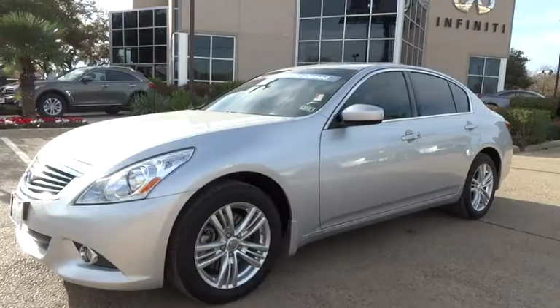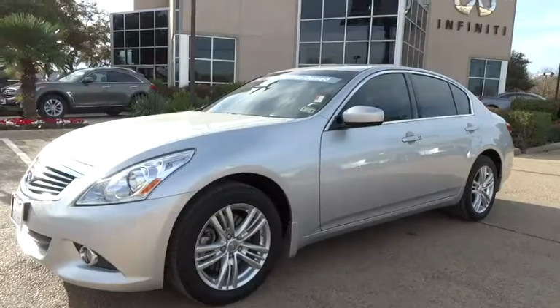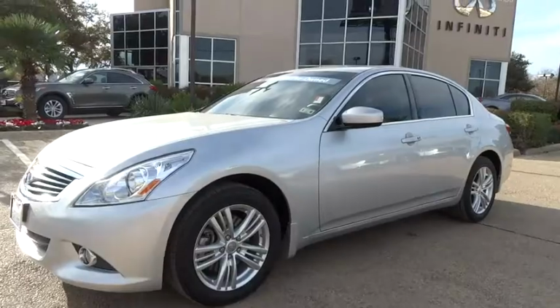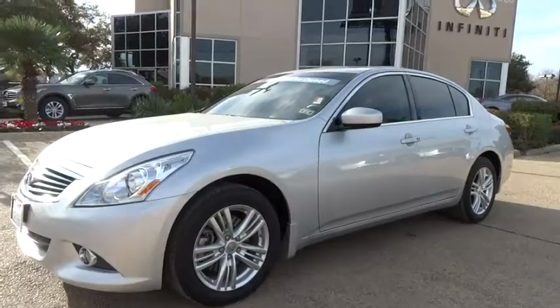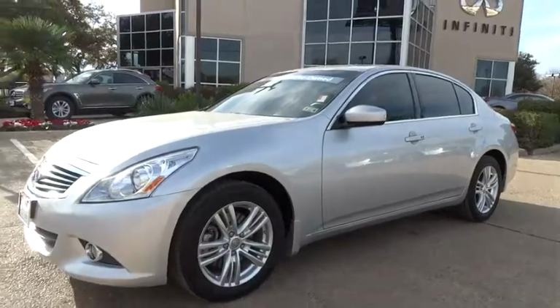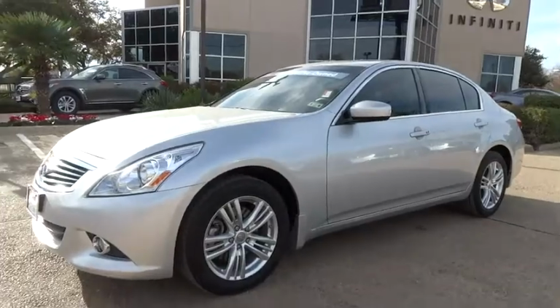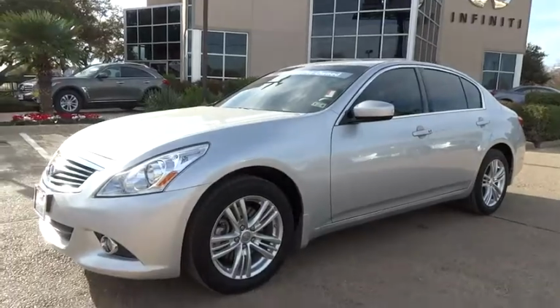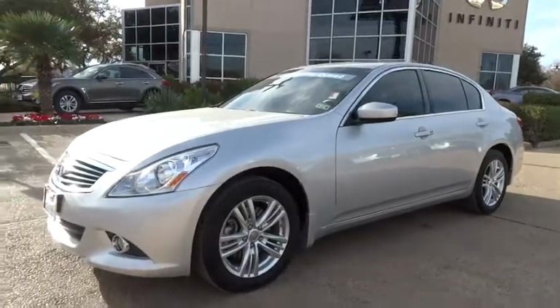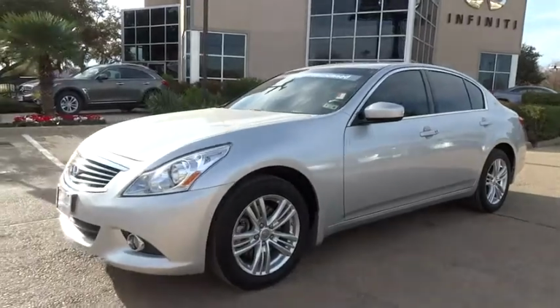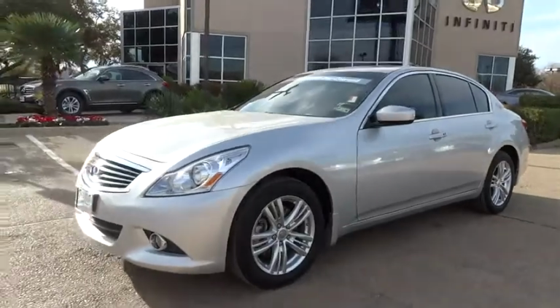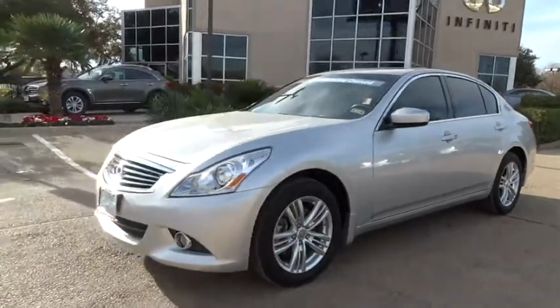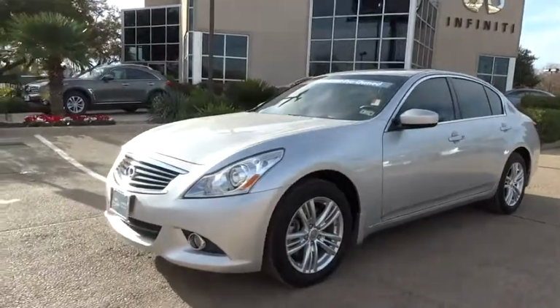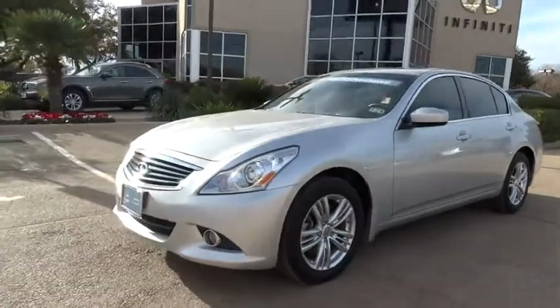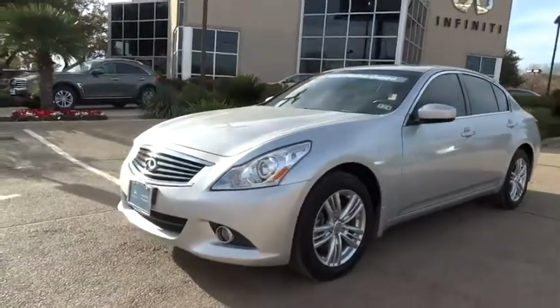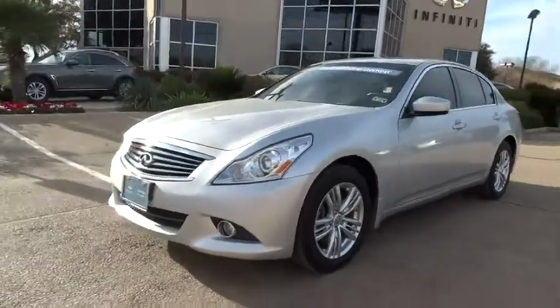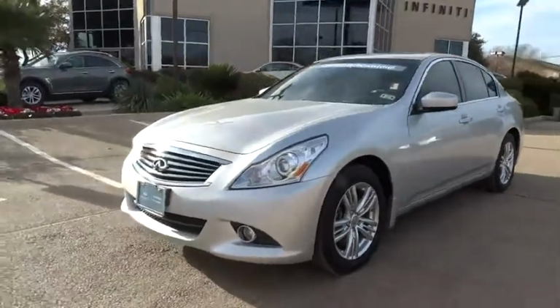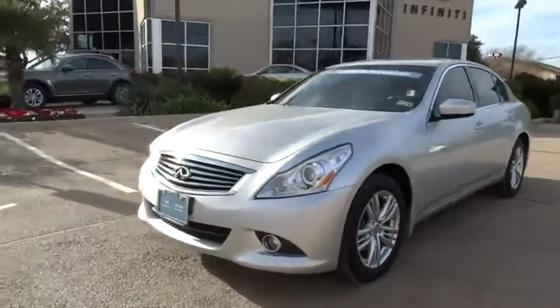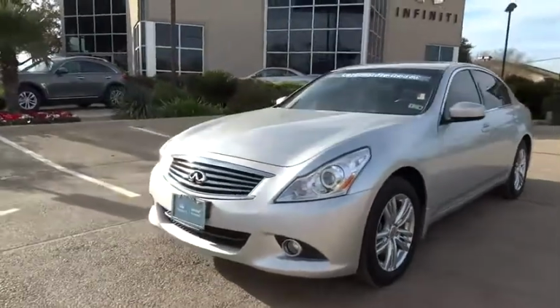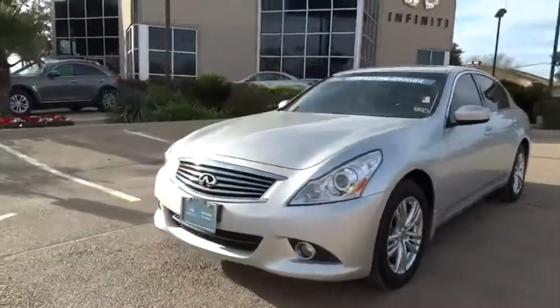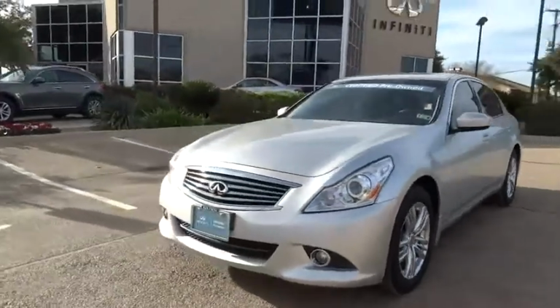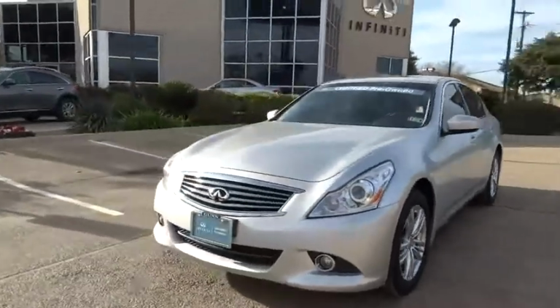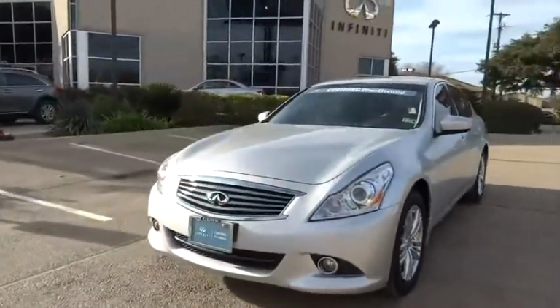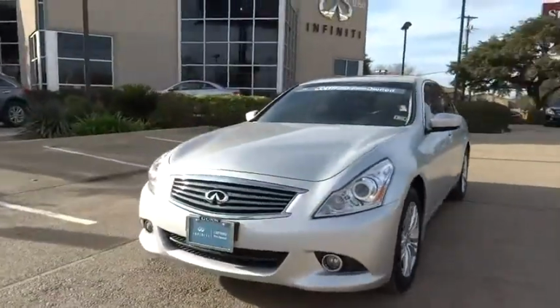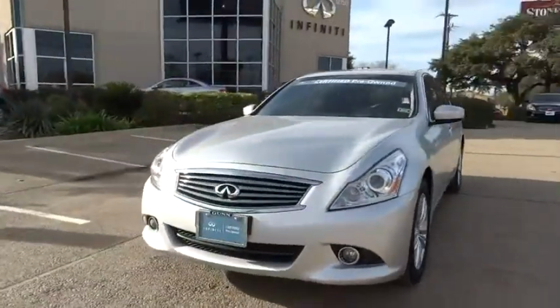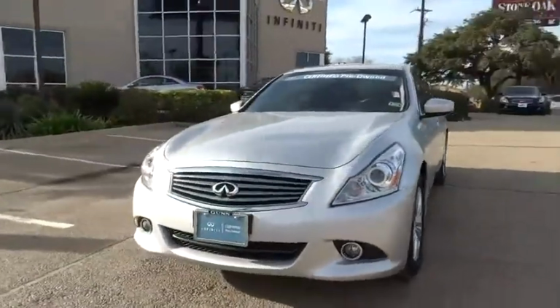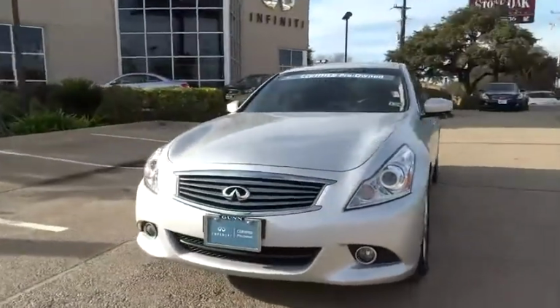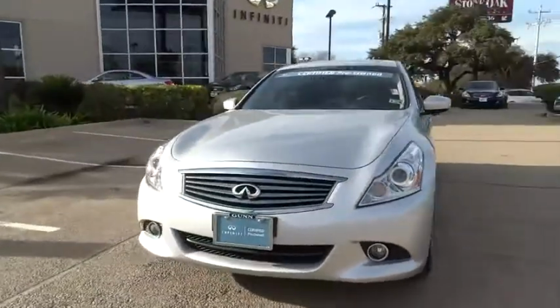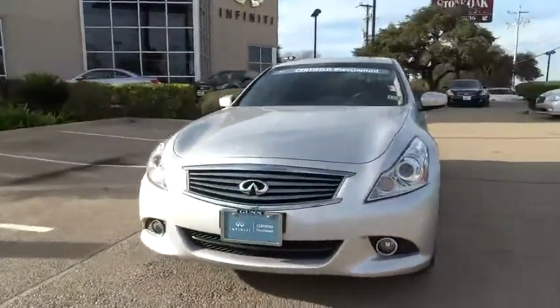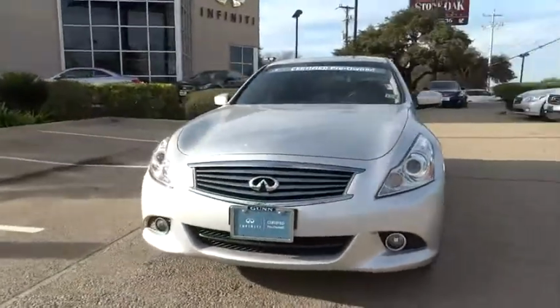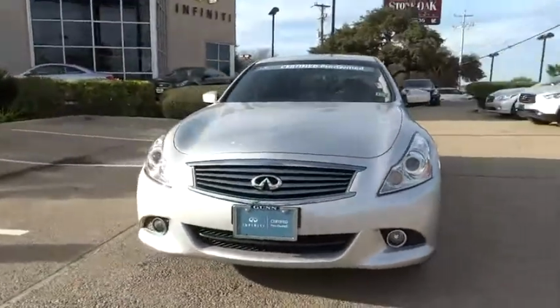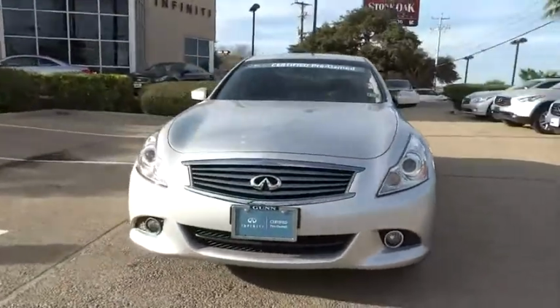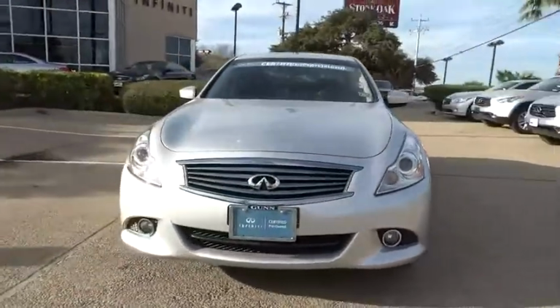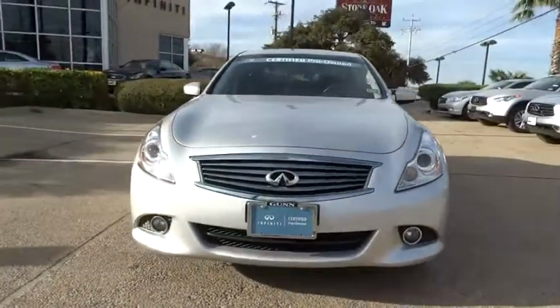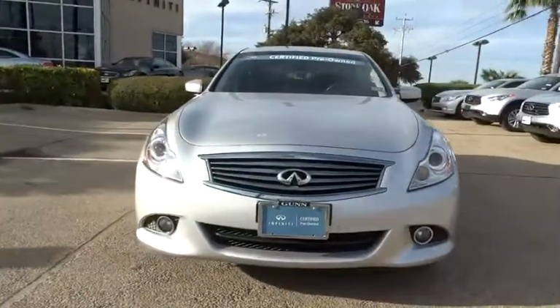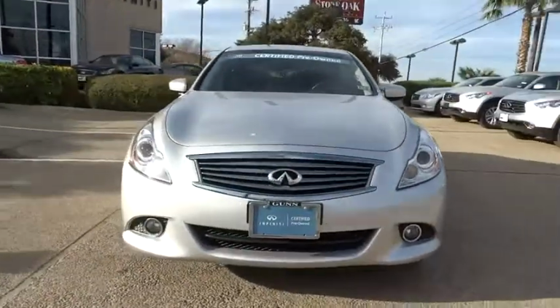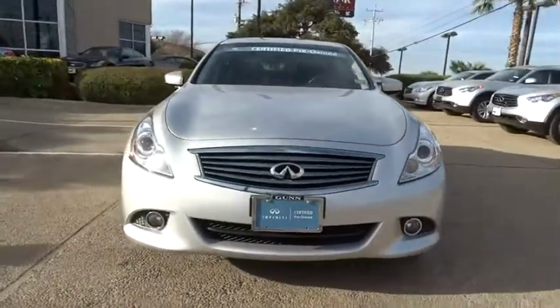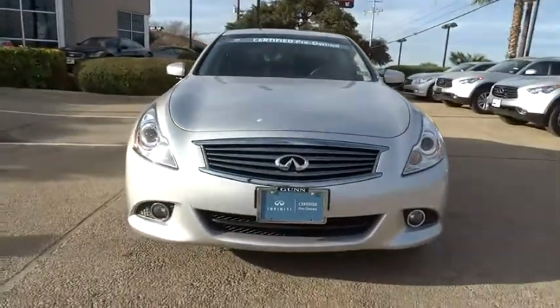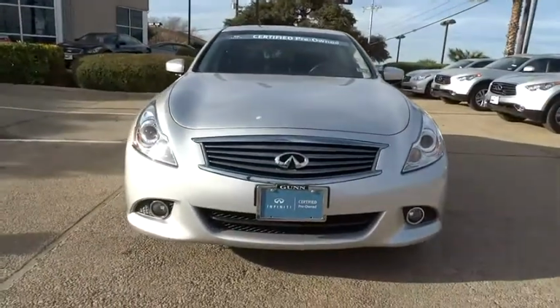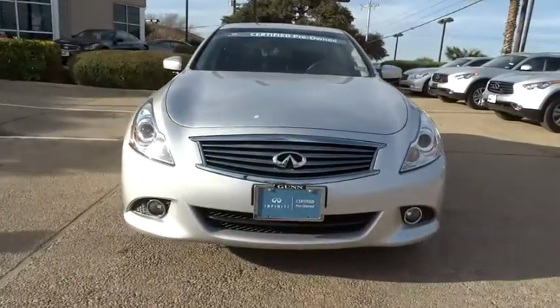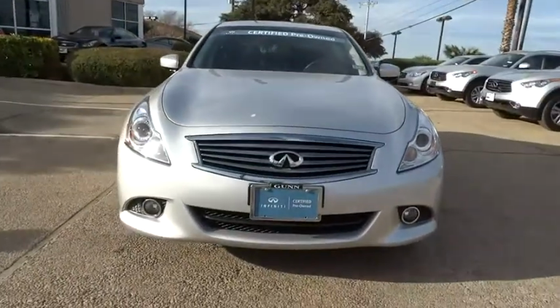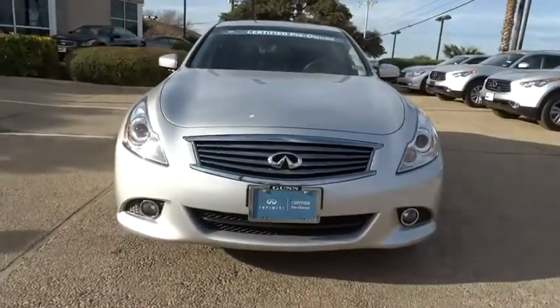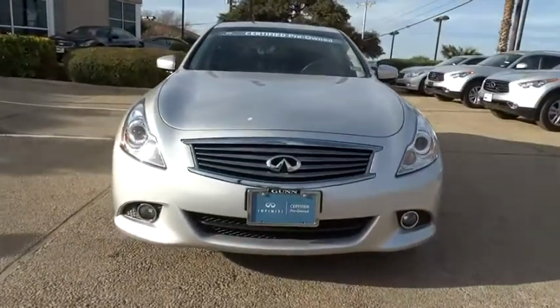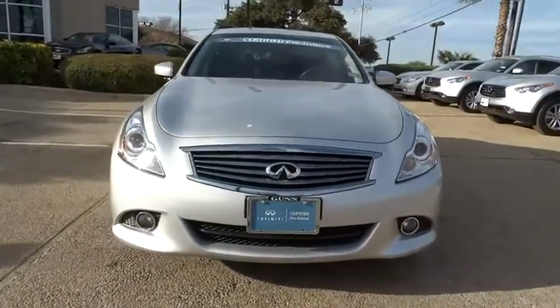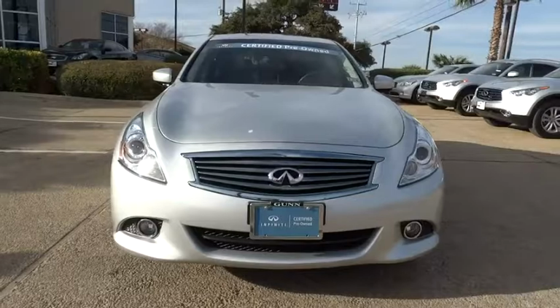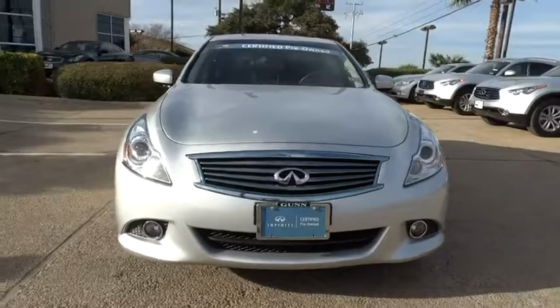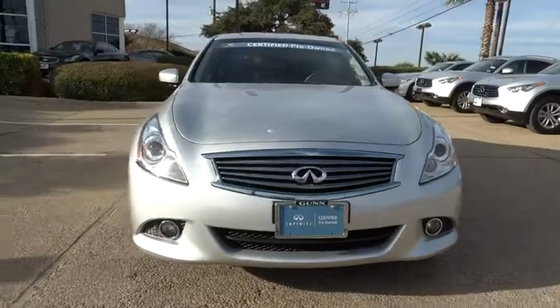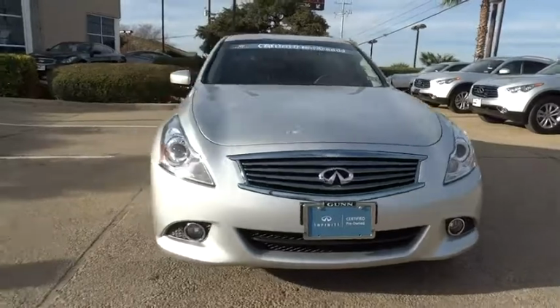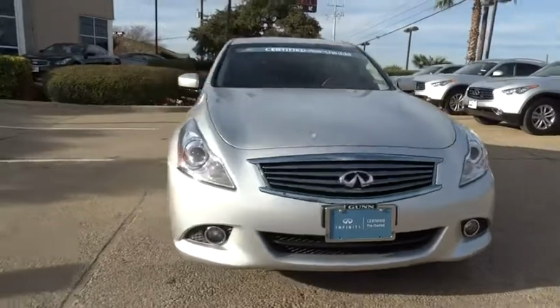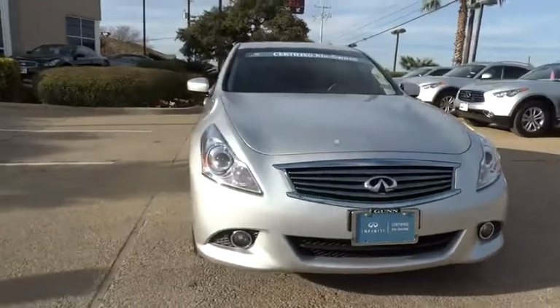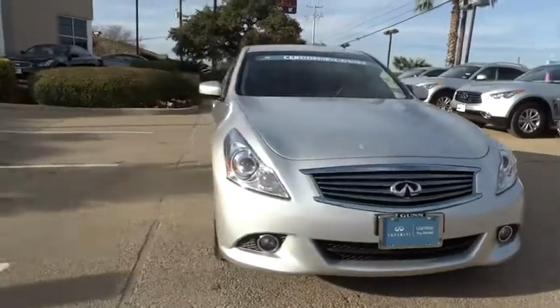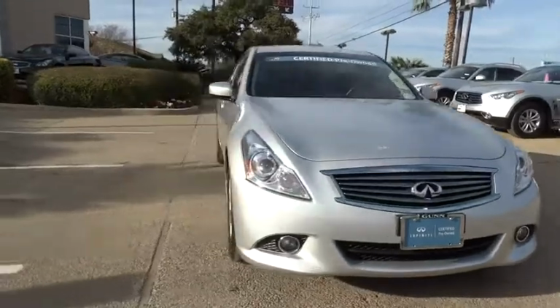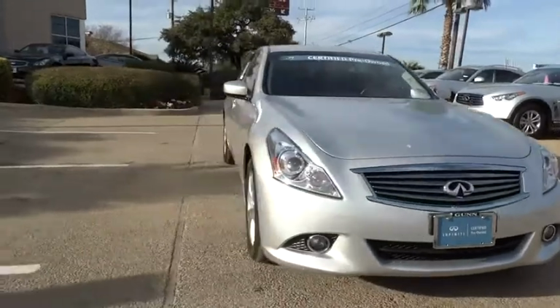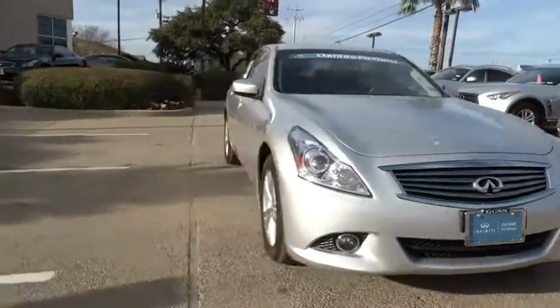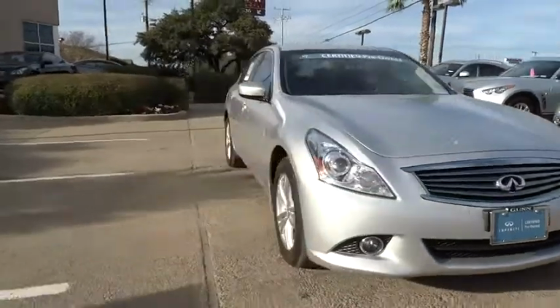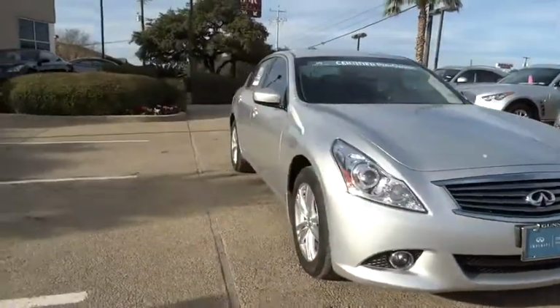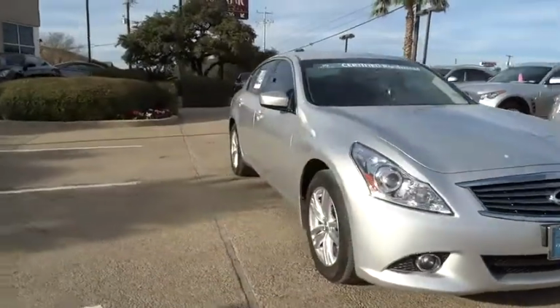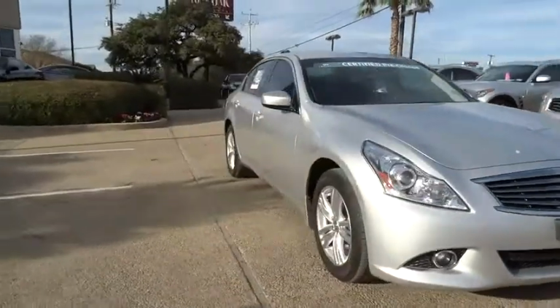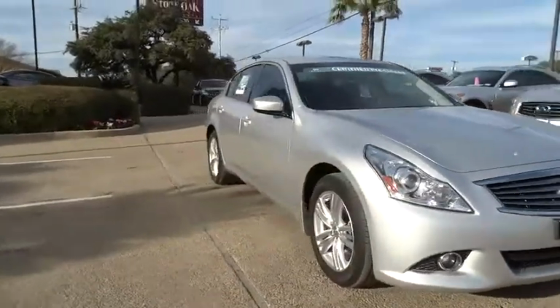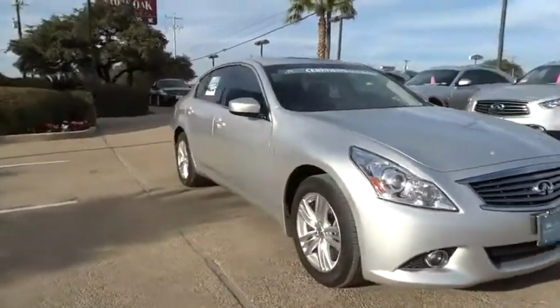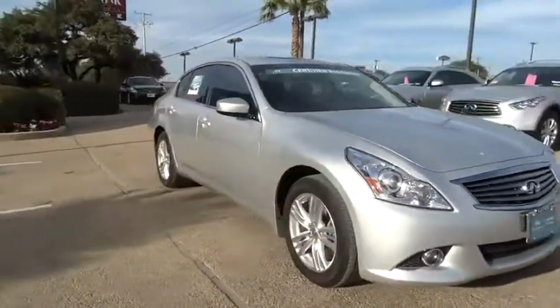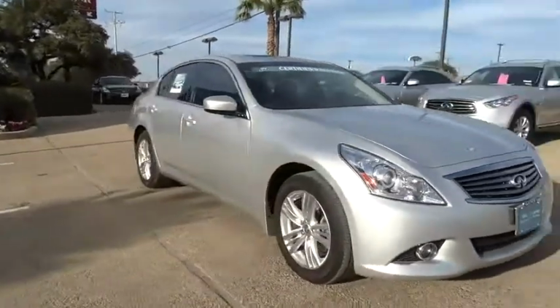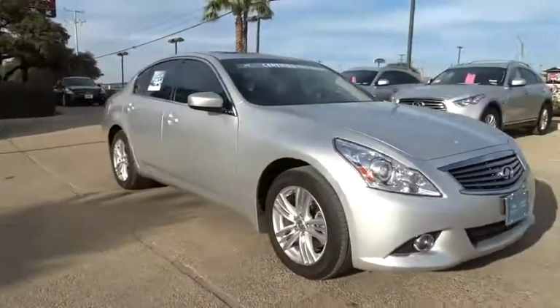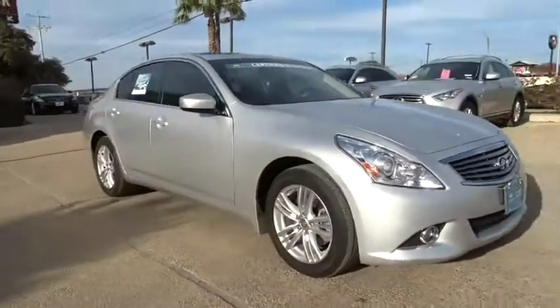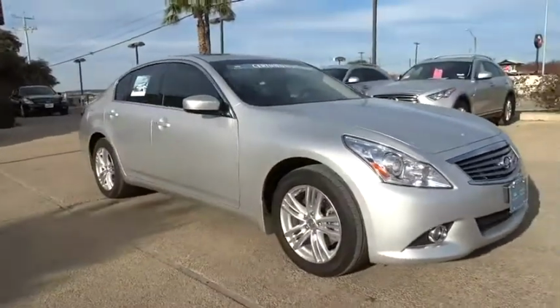2011 Infiniti G37. The G37 — a deeper level of performance, a new level of exhilaration.